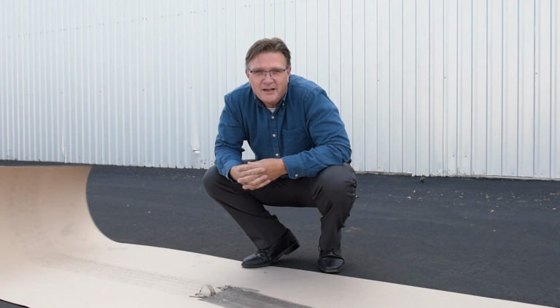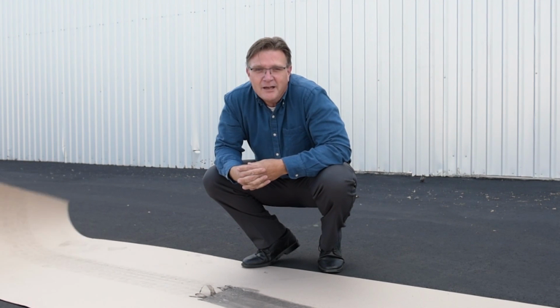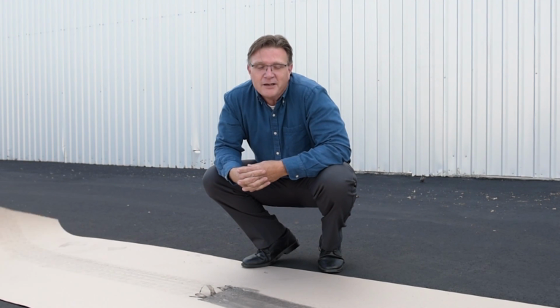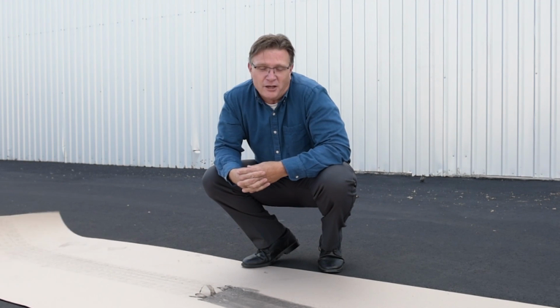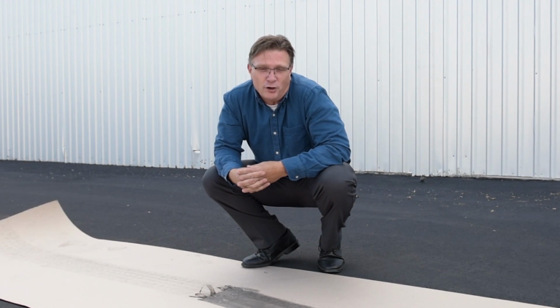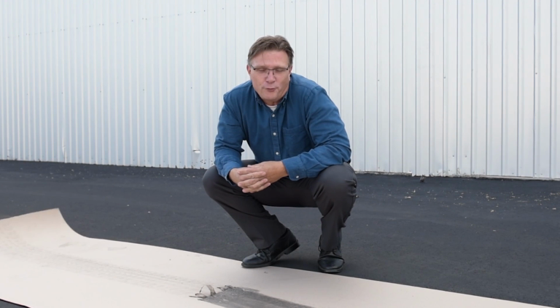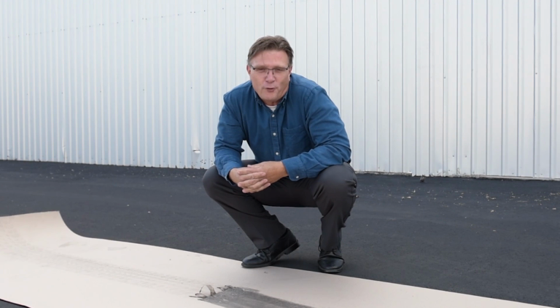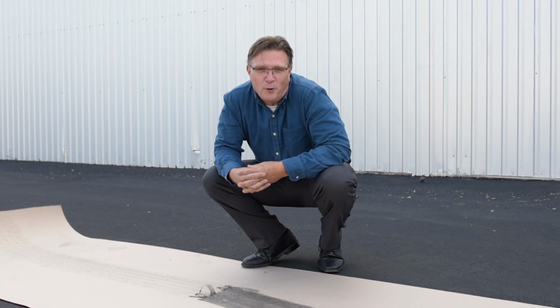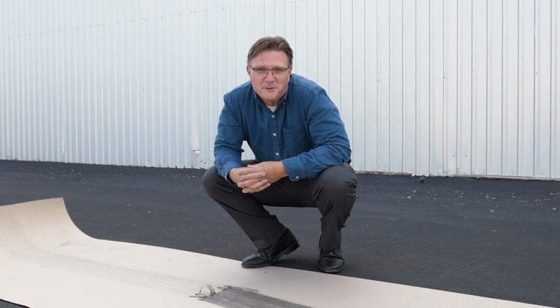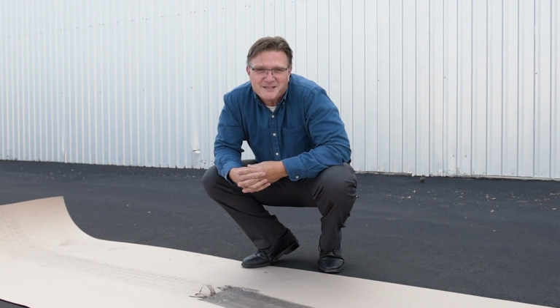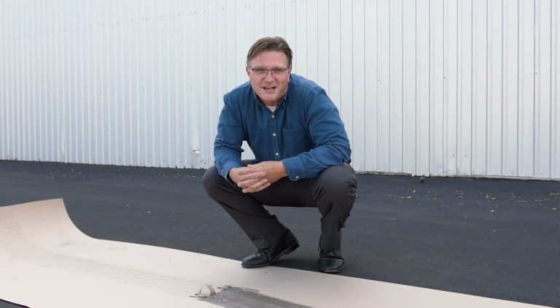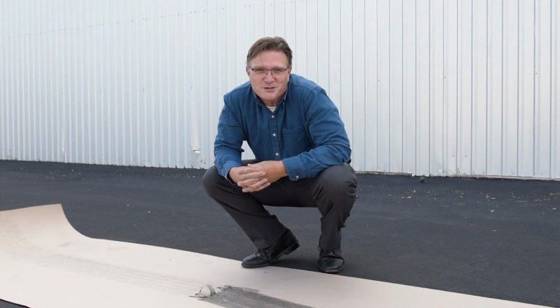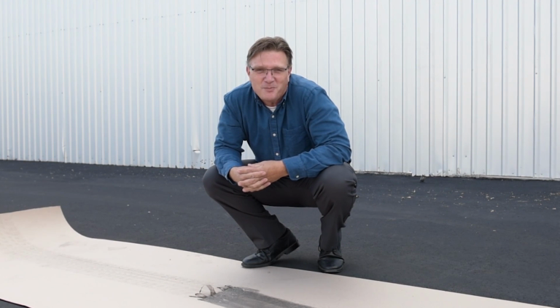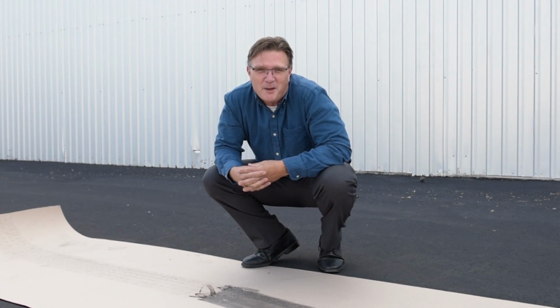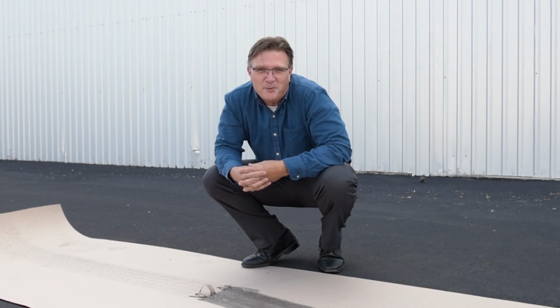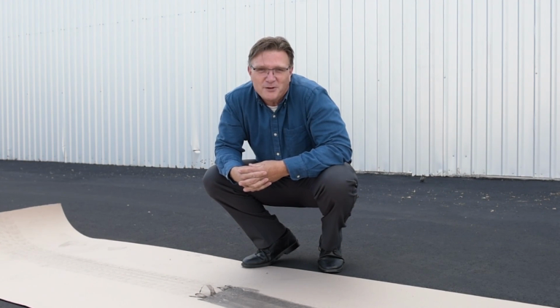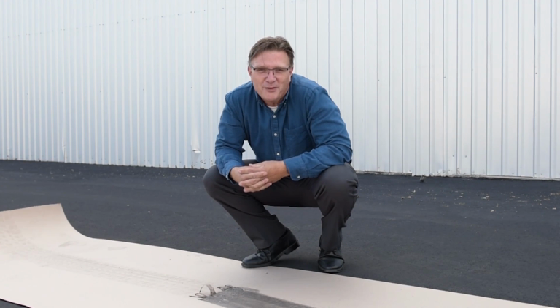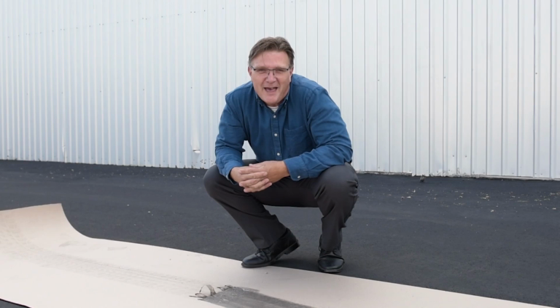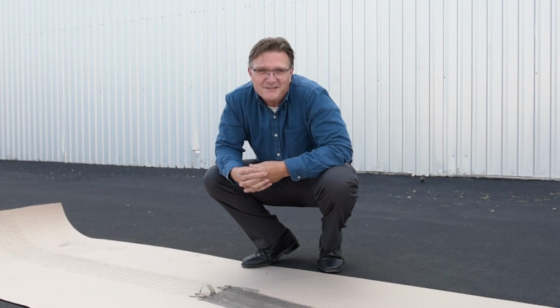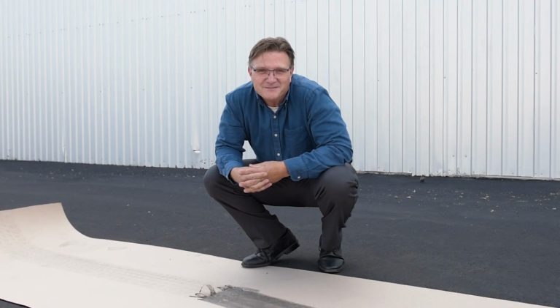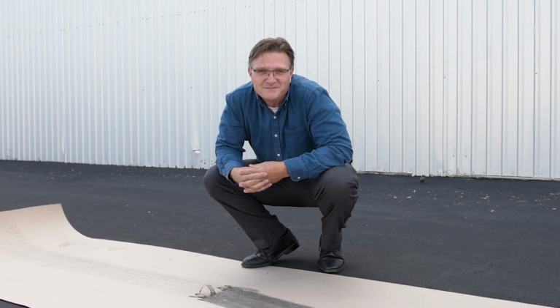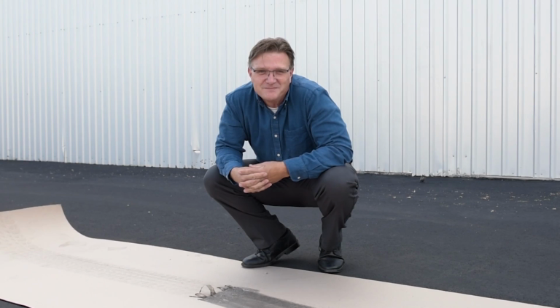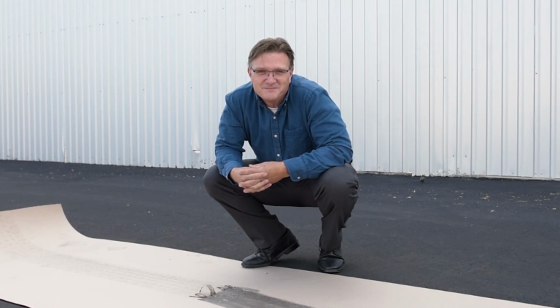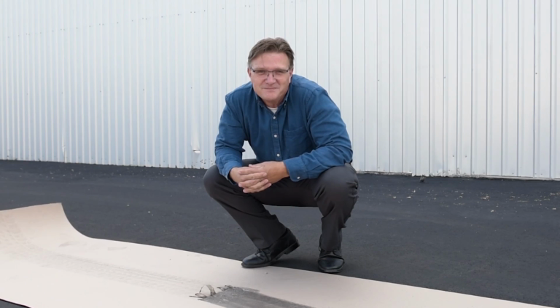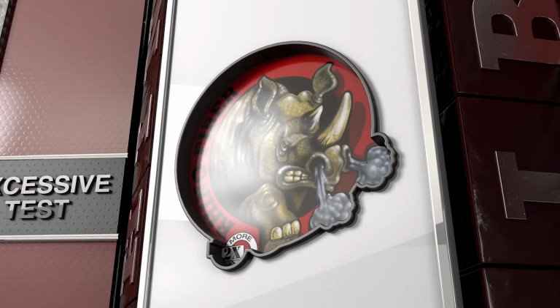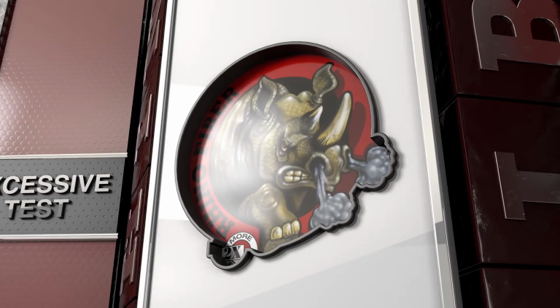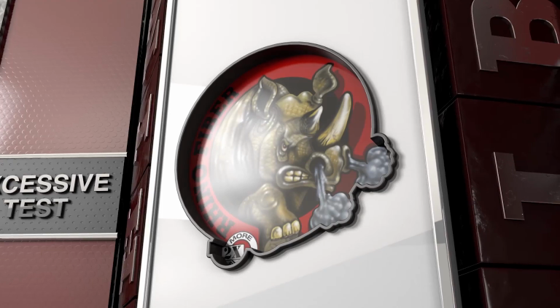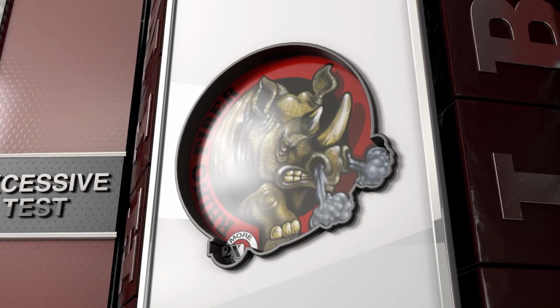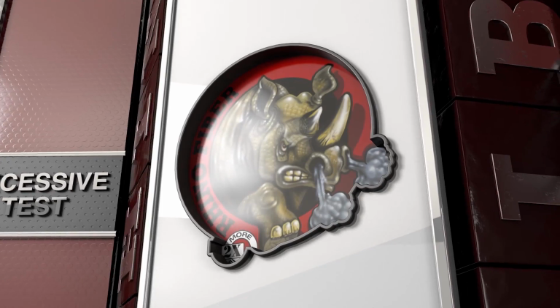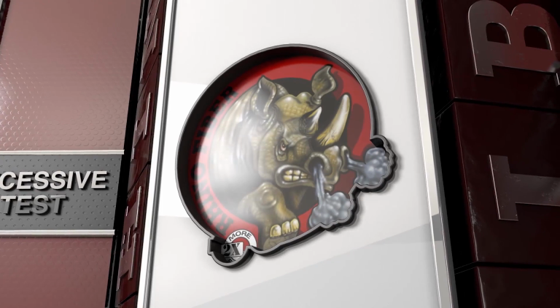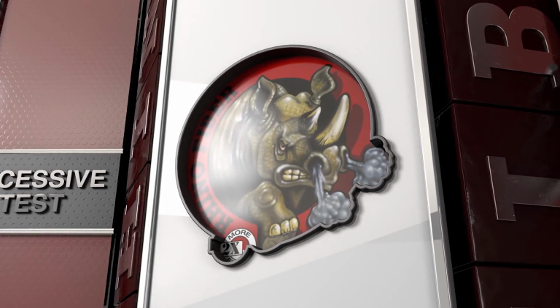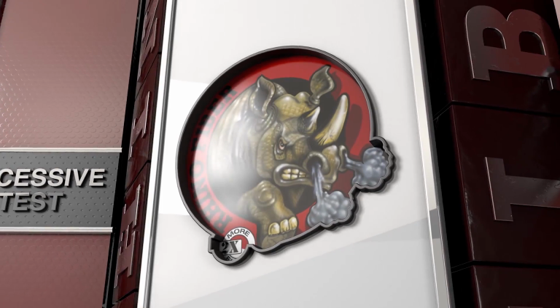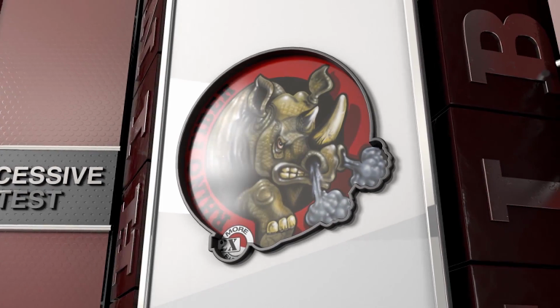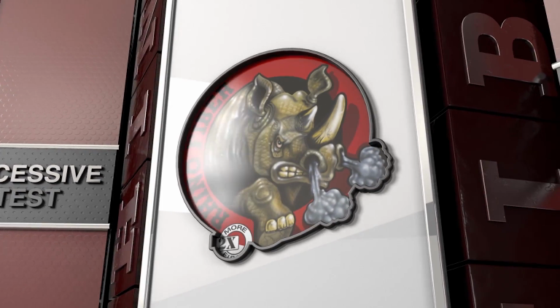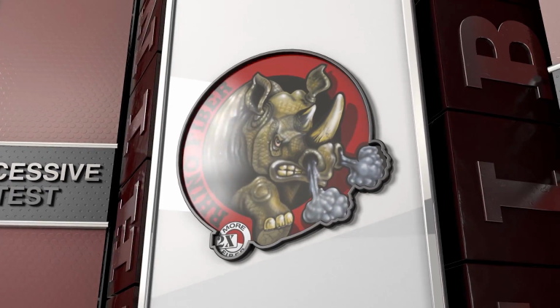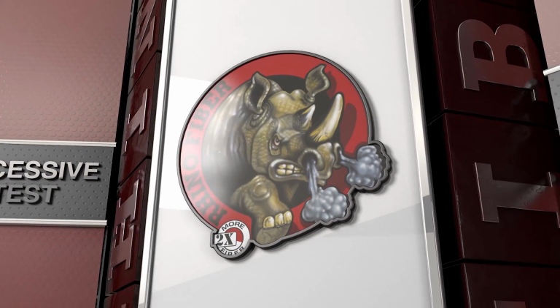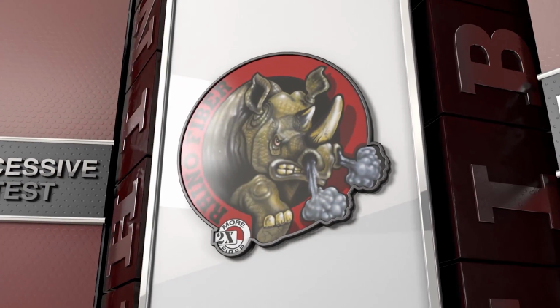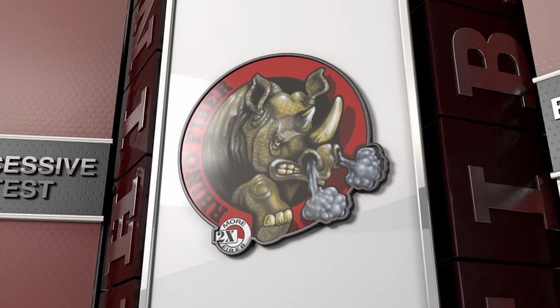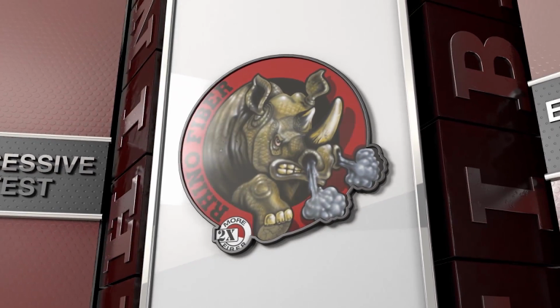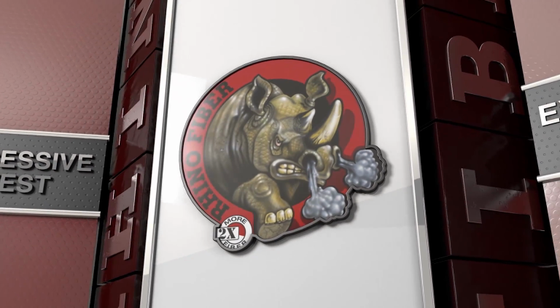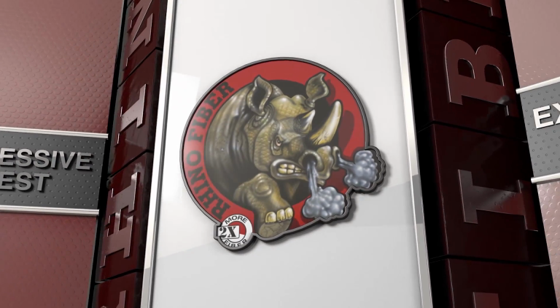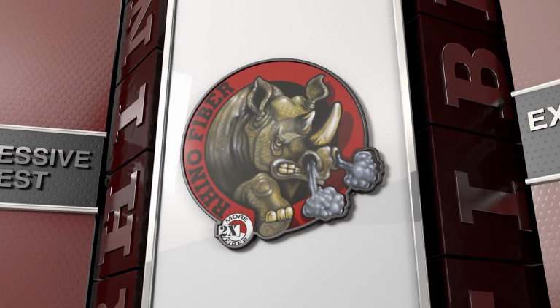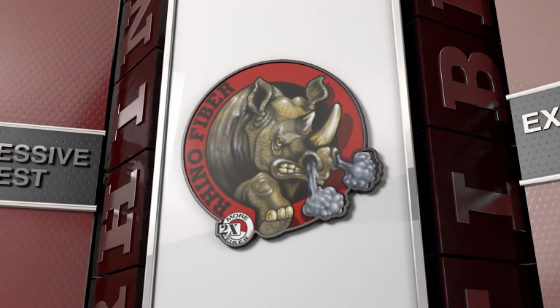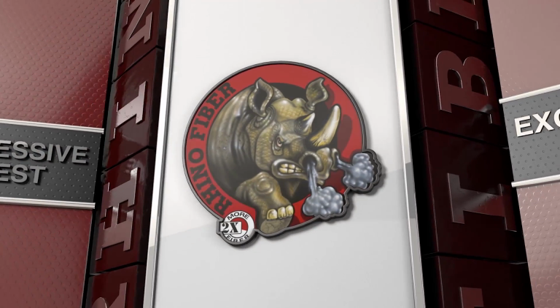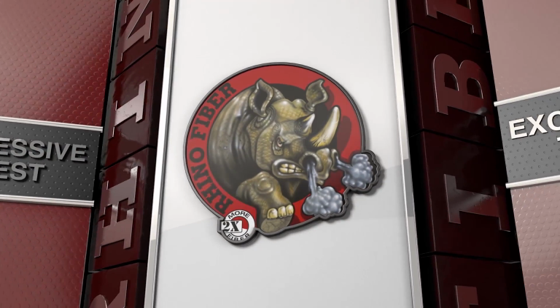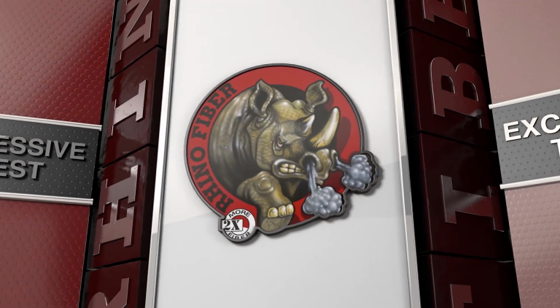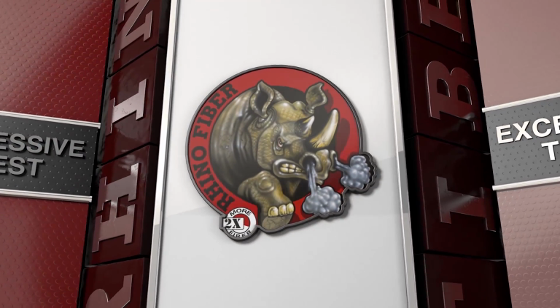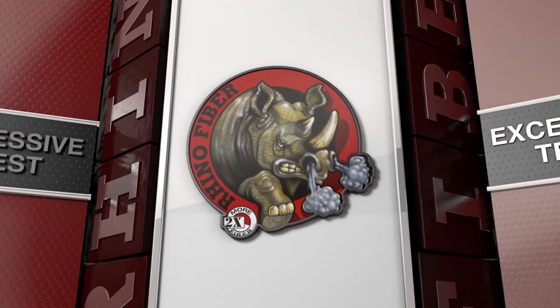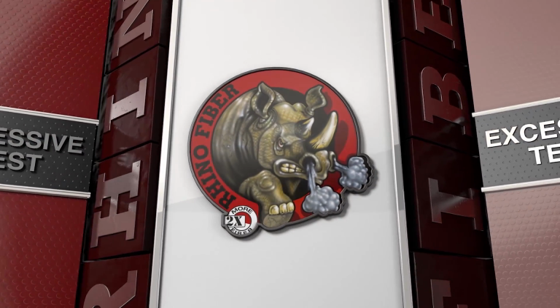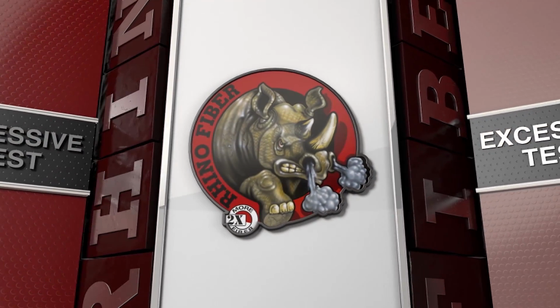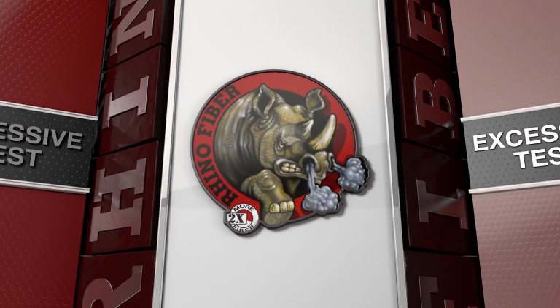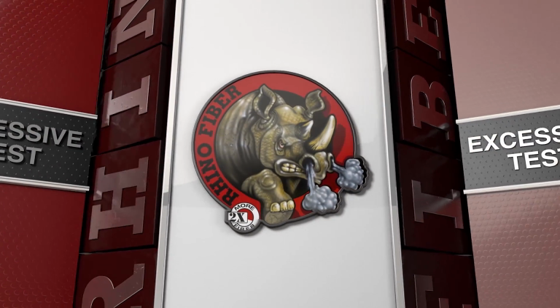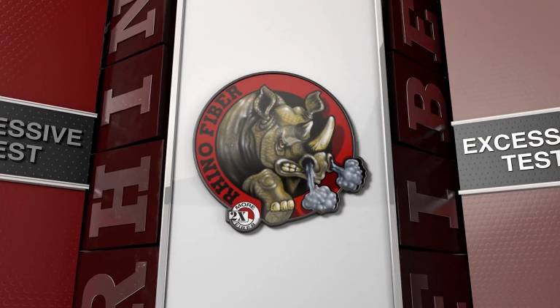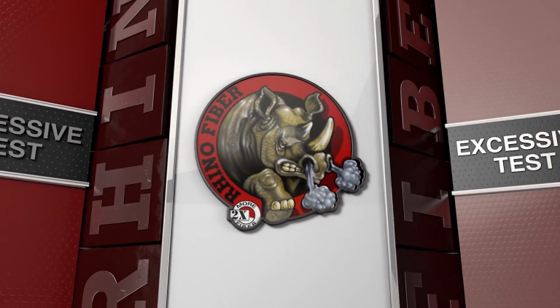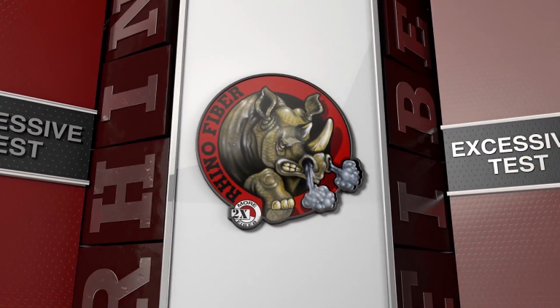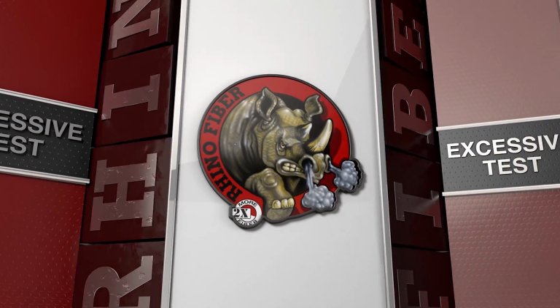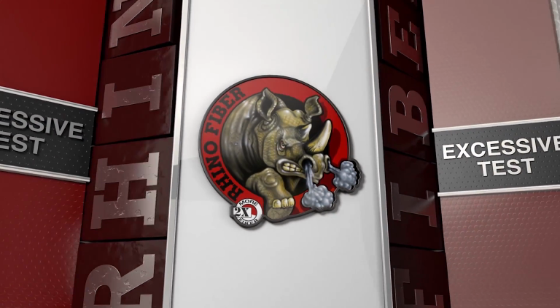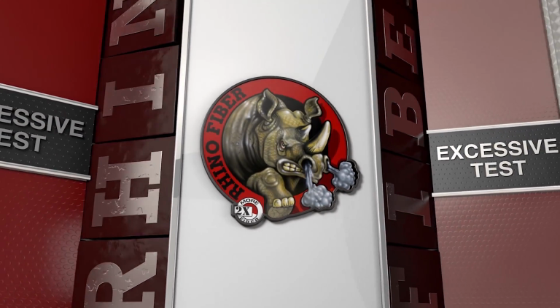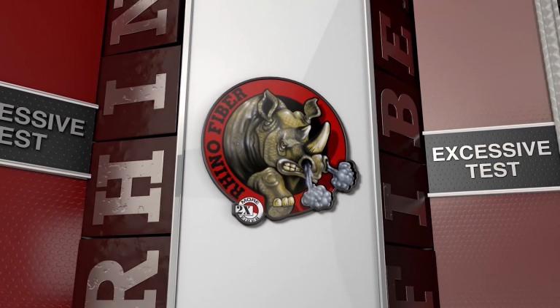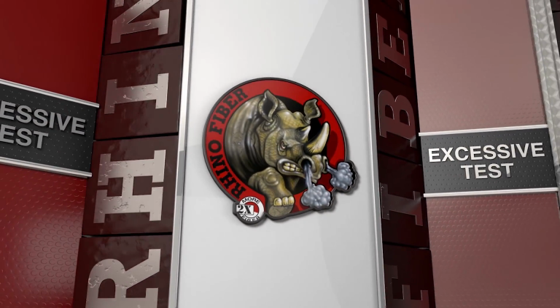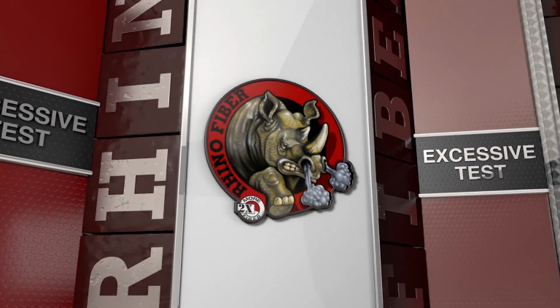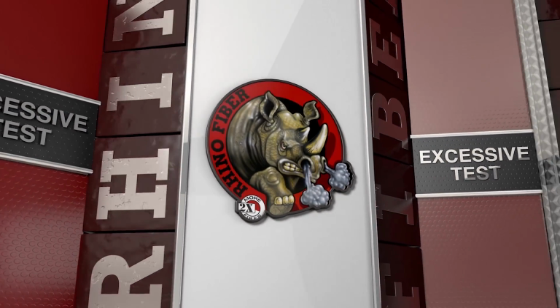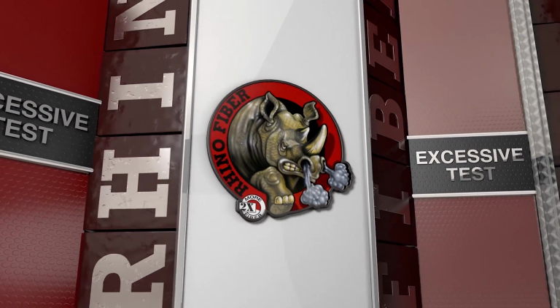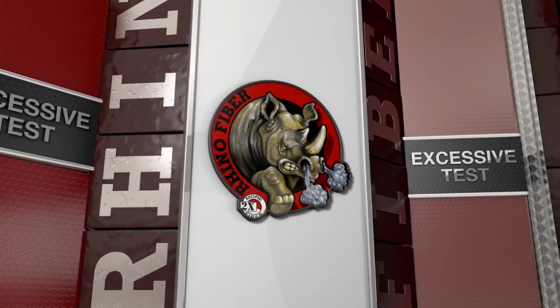Can your floor protection paper do that? Let's see.